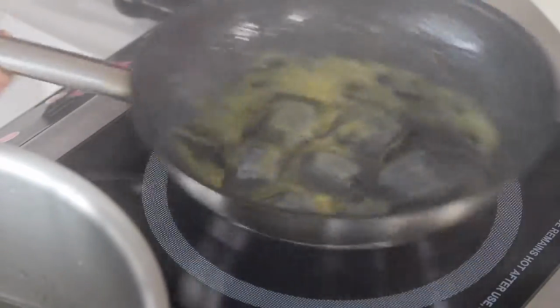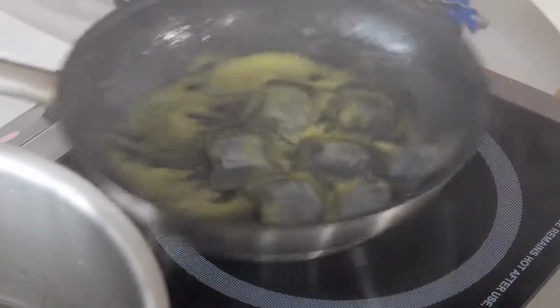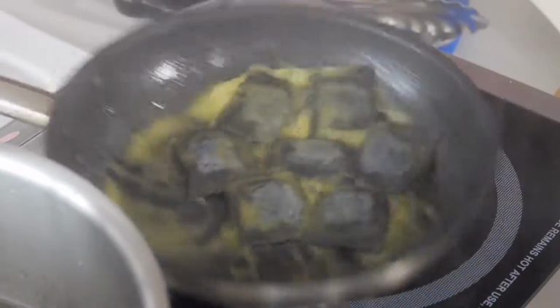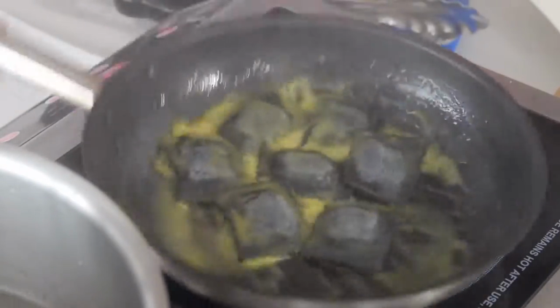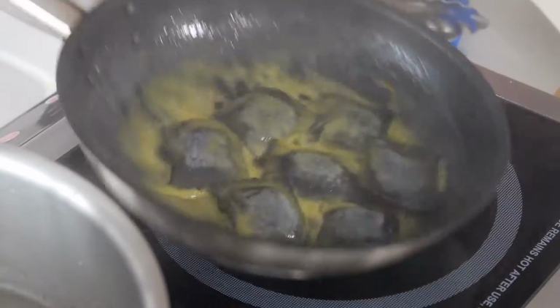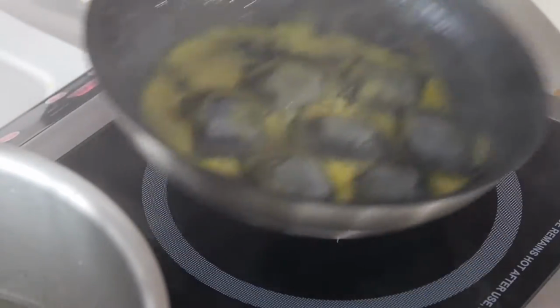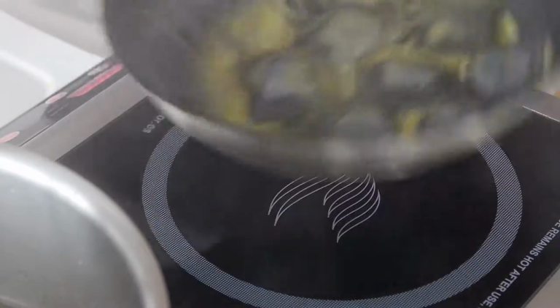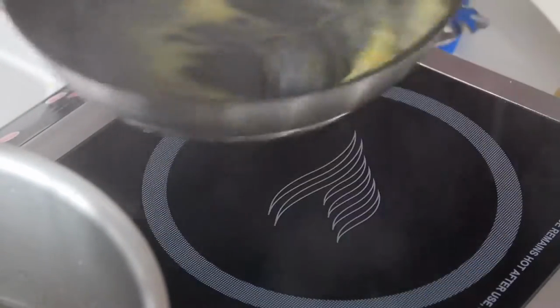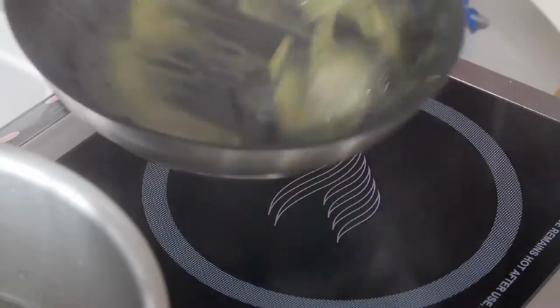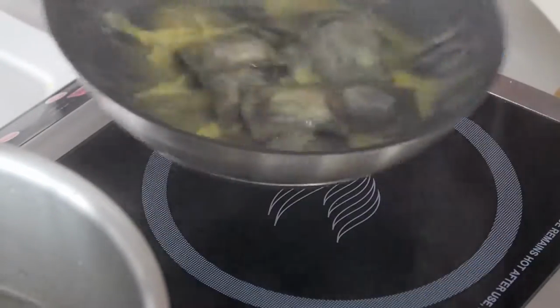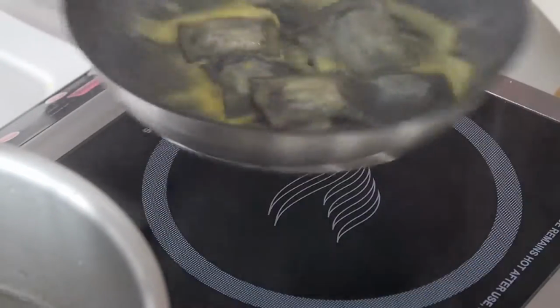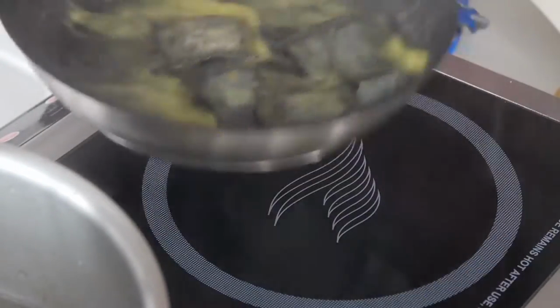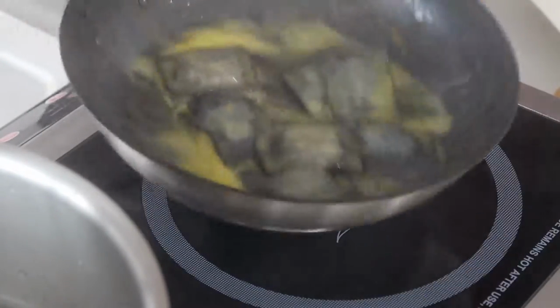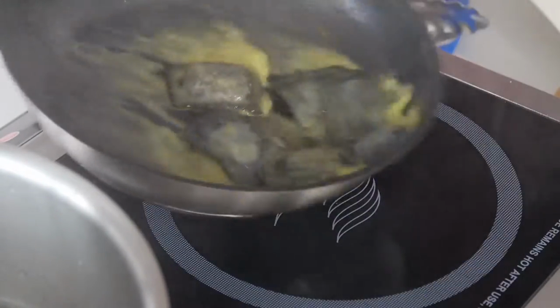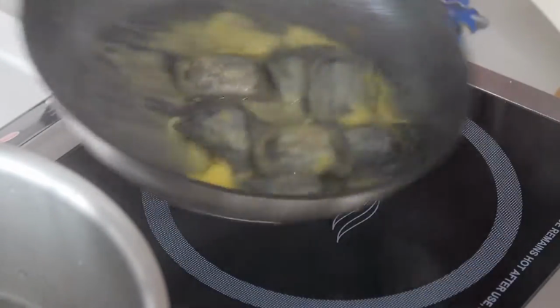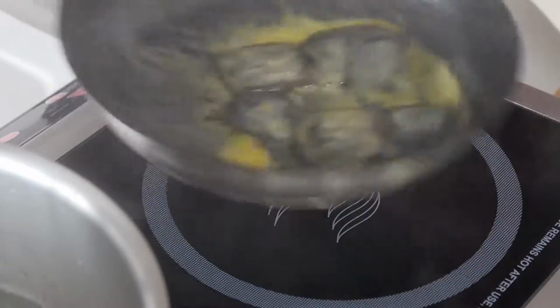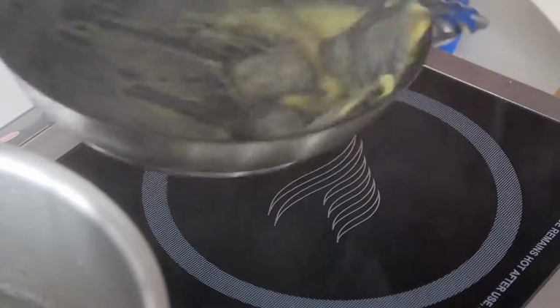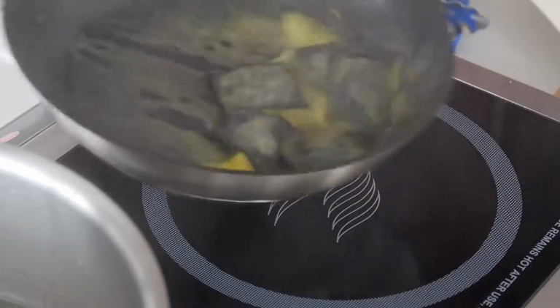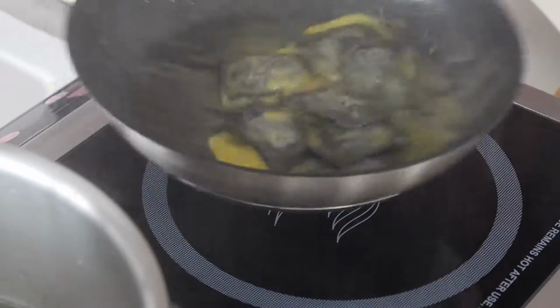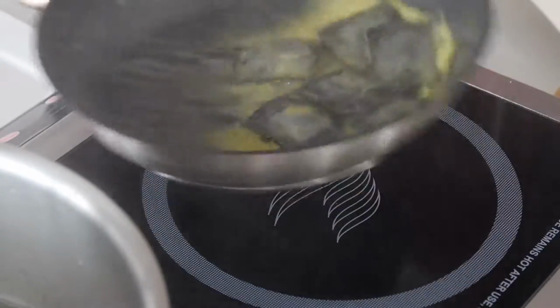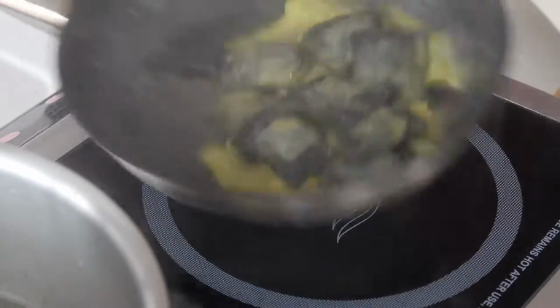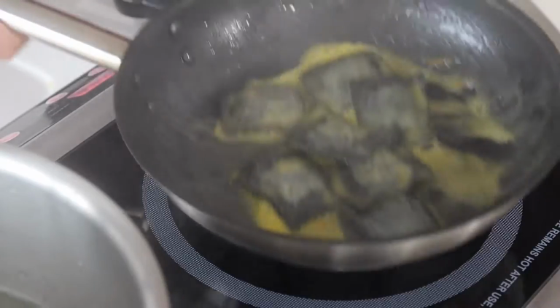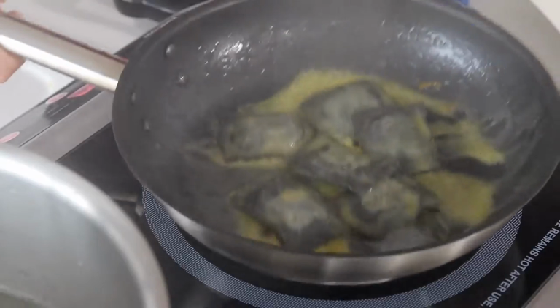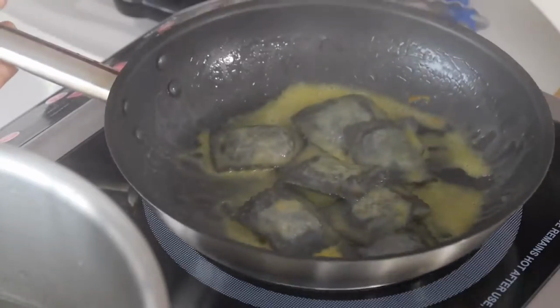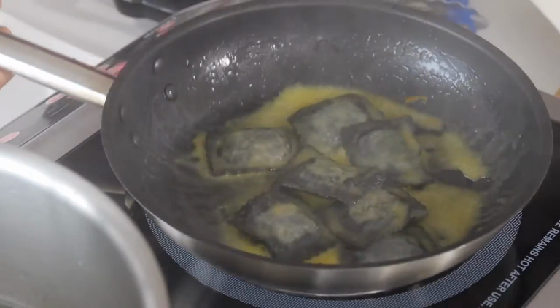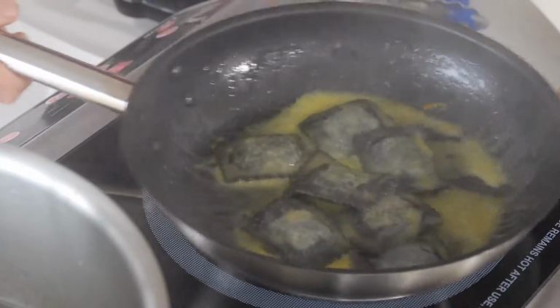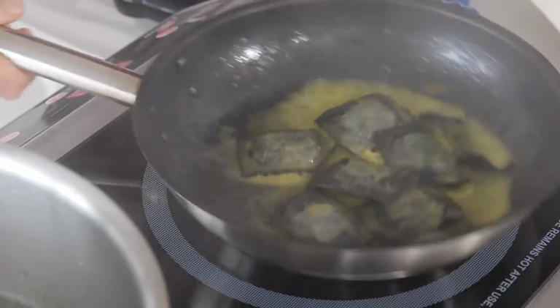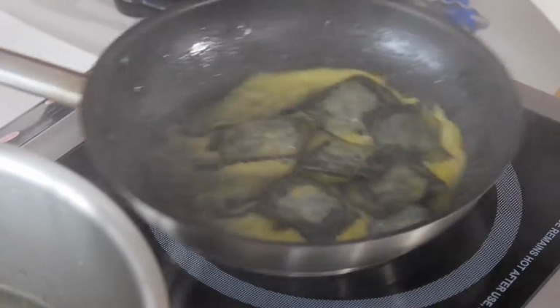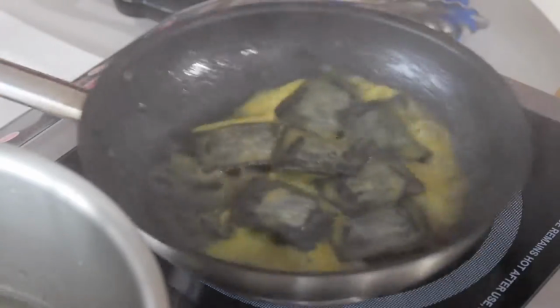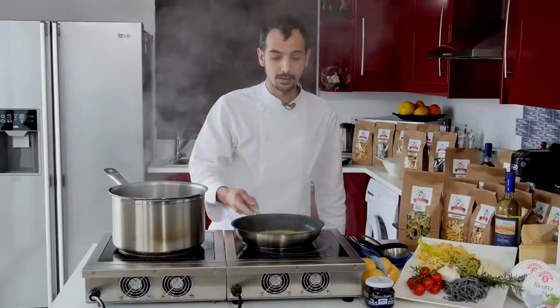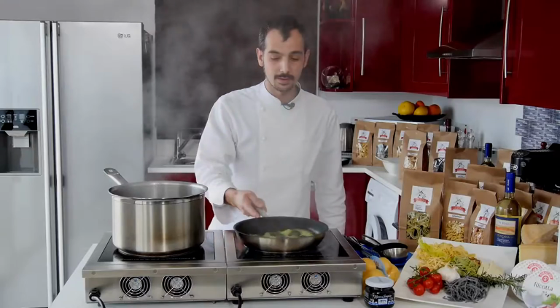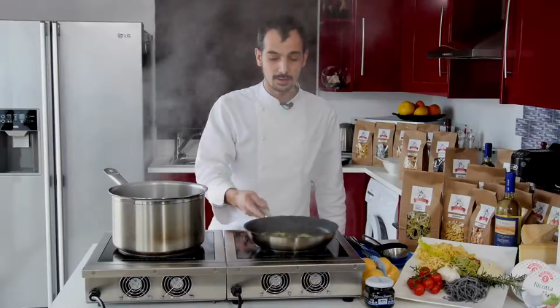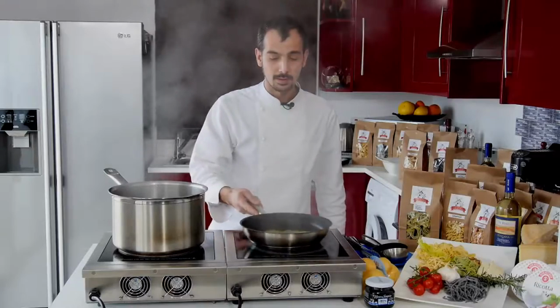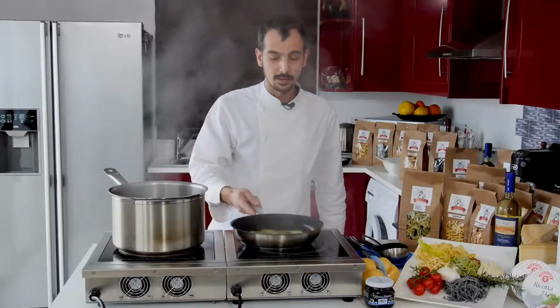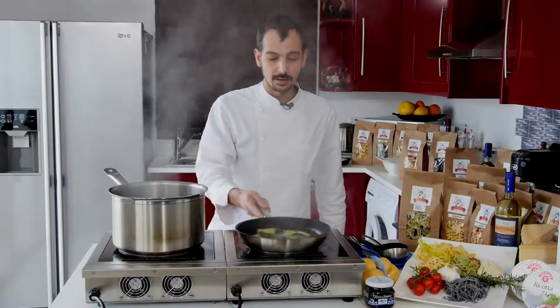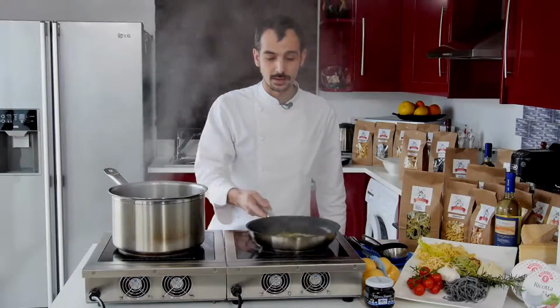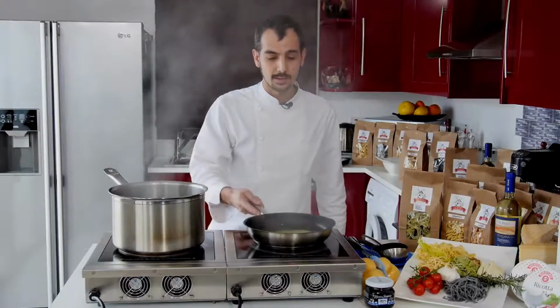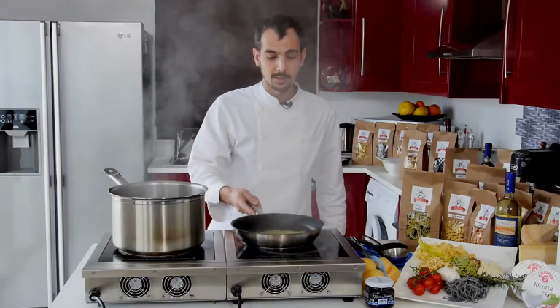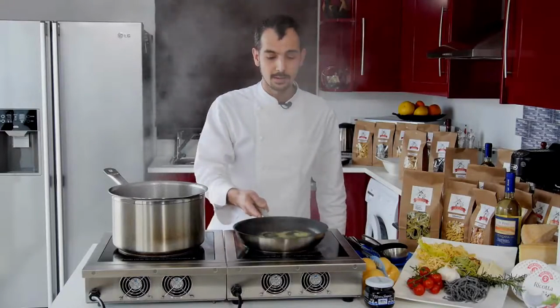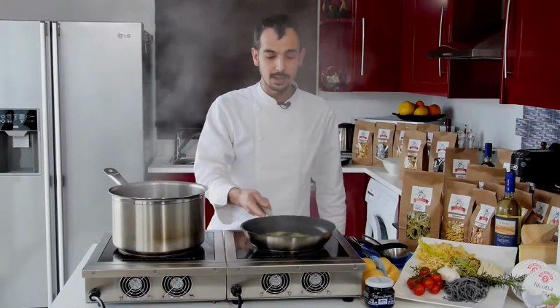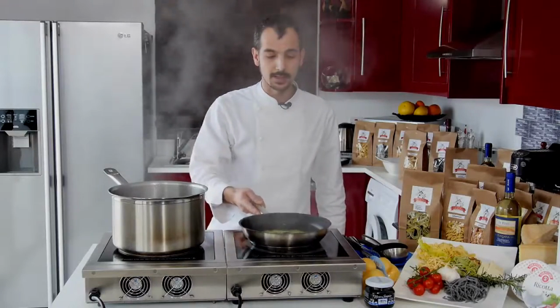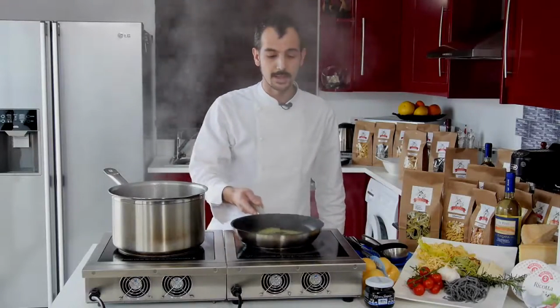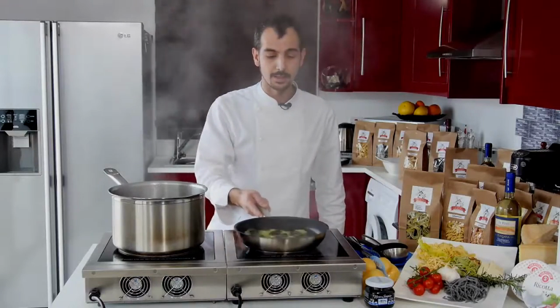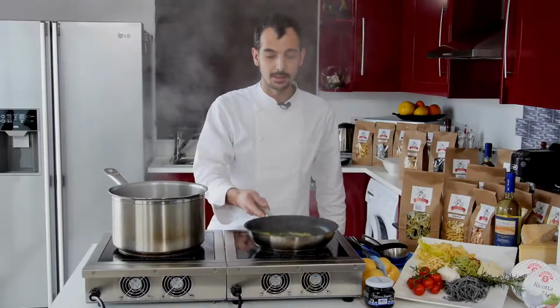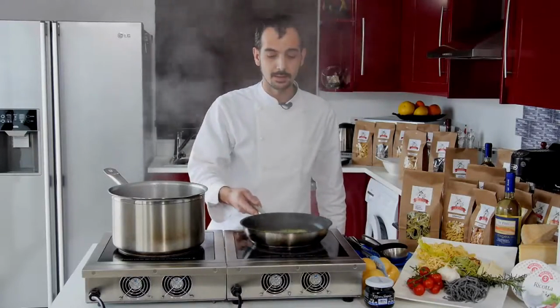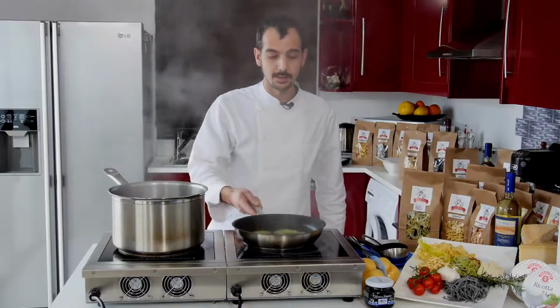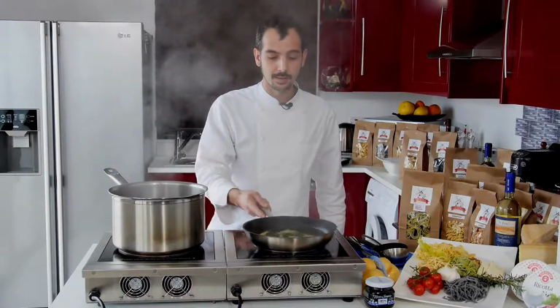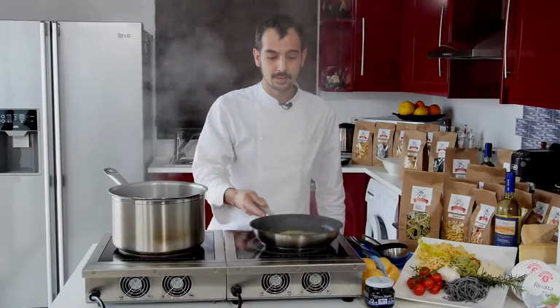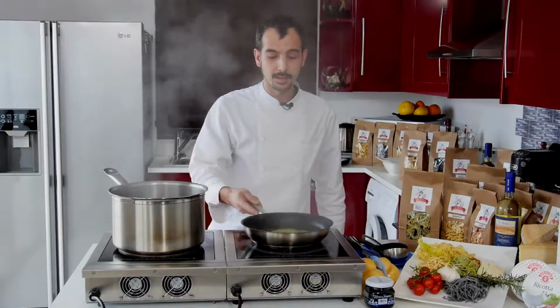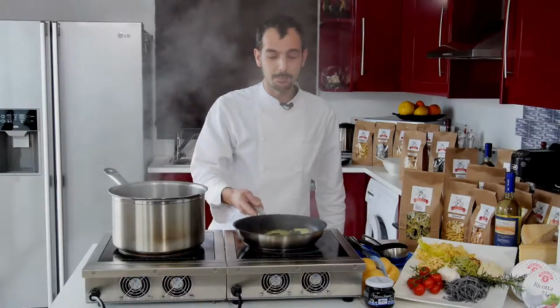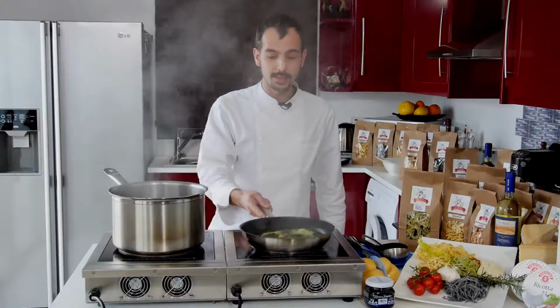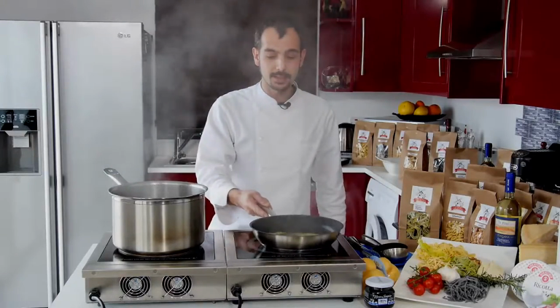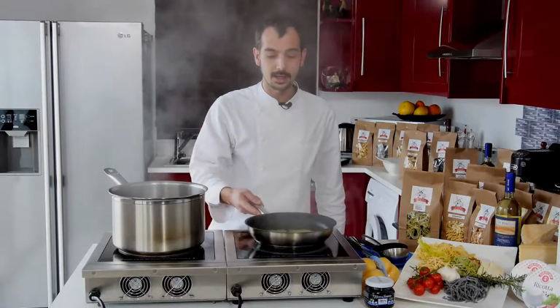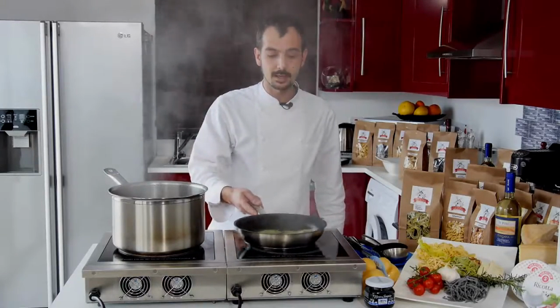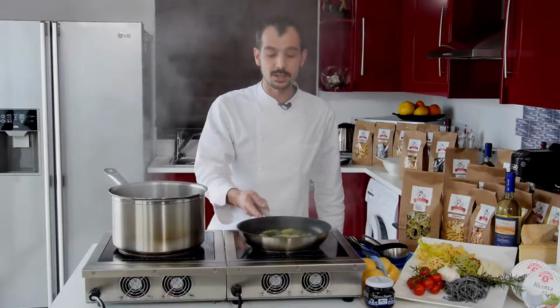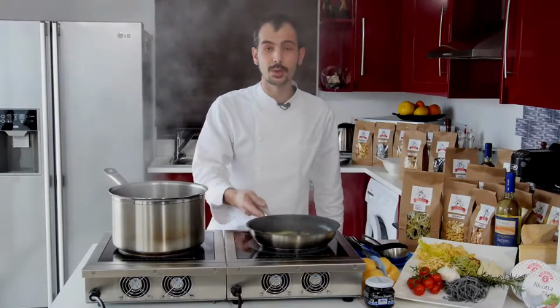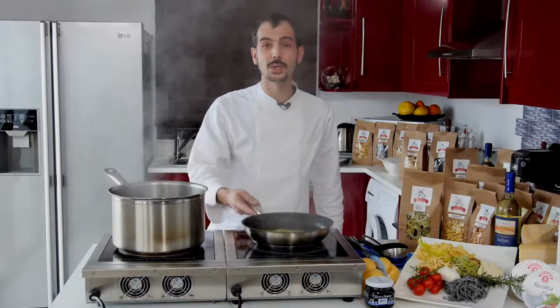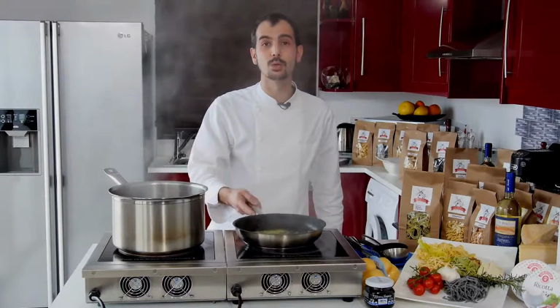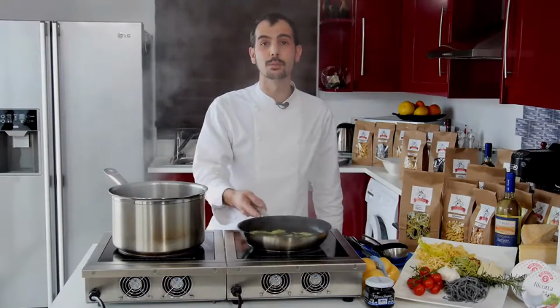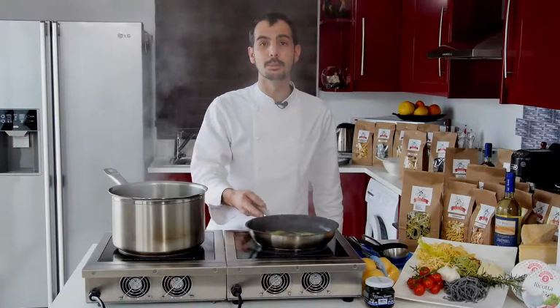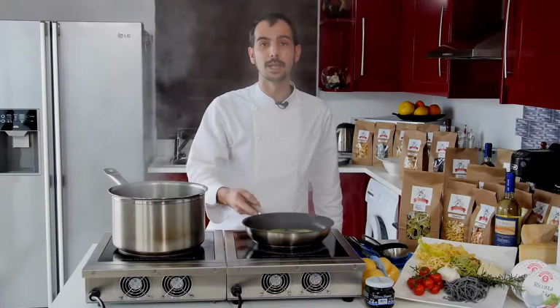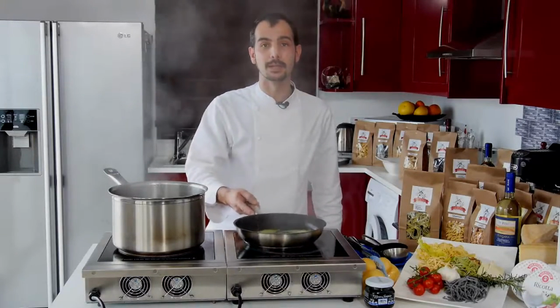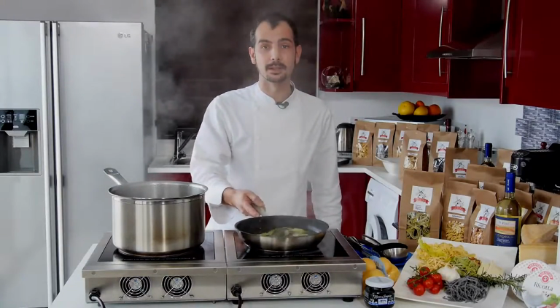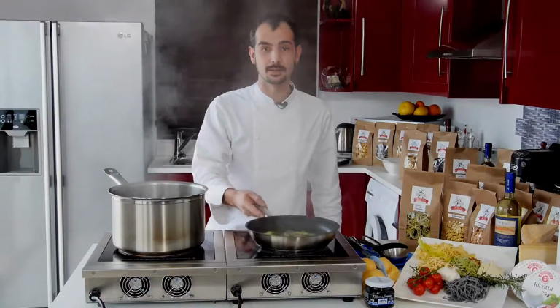As soon as the sauce becomes really creamy, that's it. The pasta is ready to be plated — we just pour the ravioli into our pan.